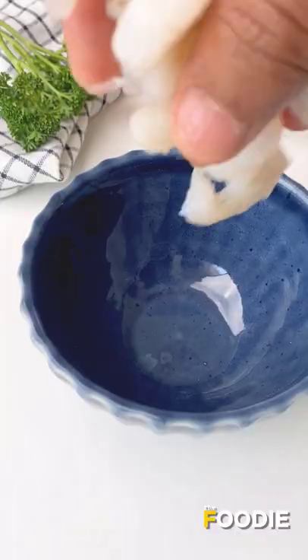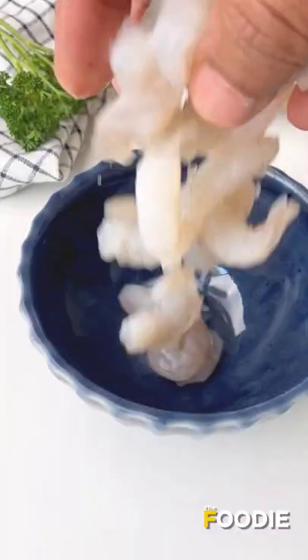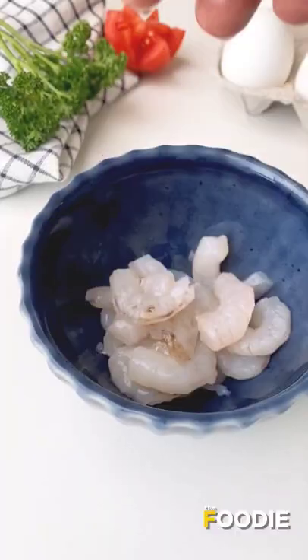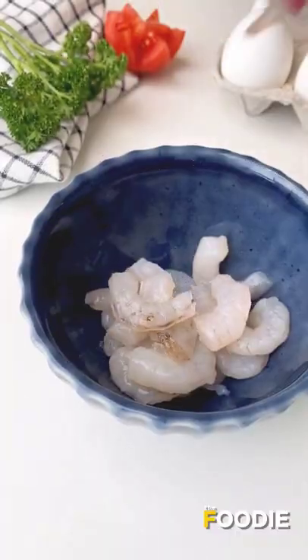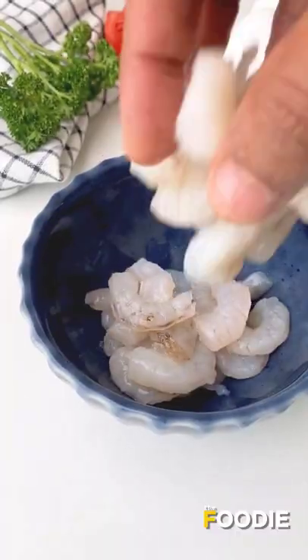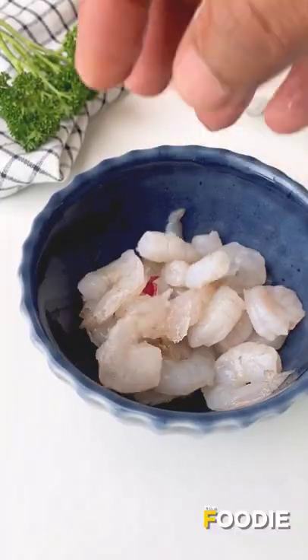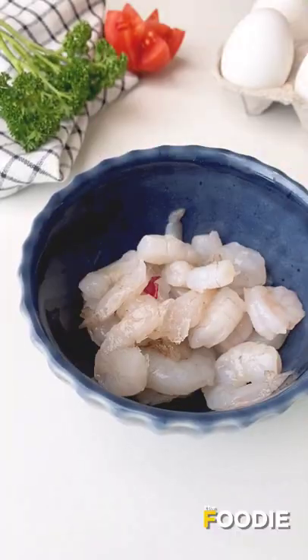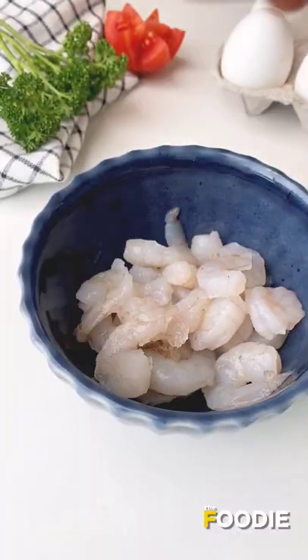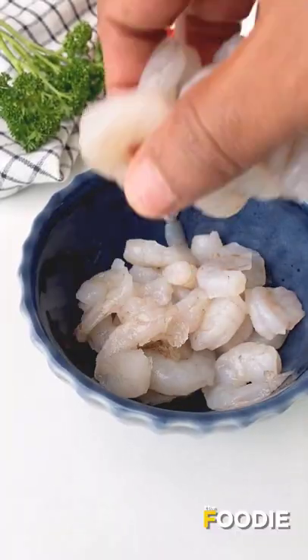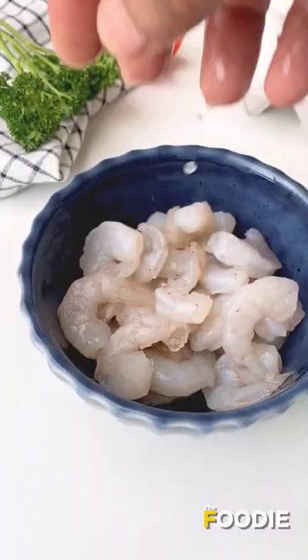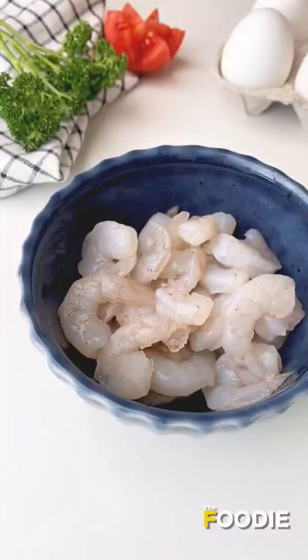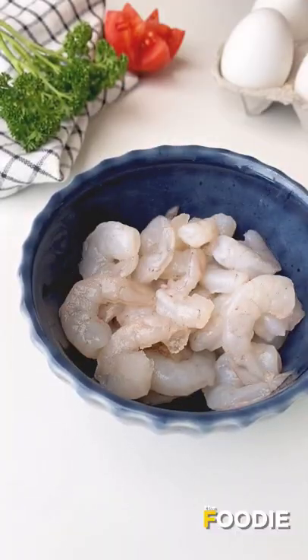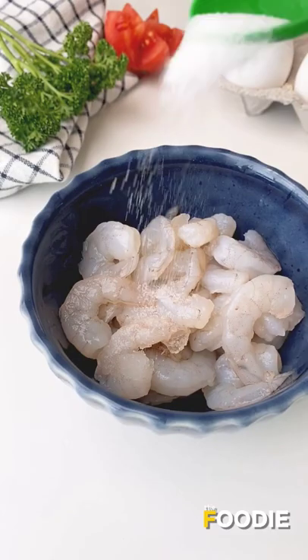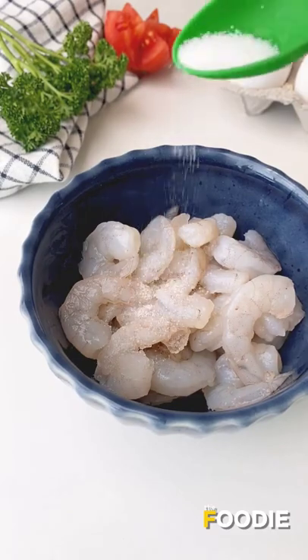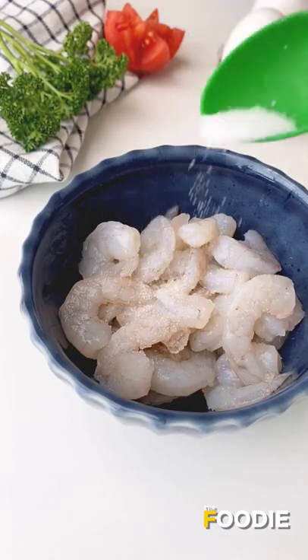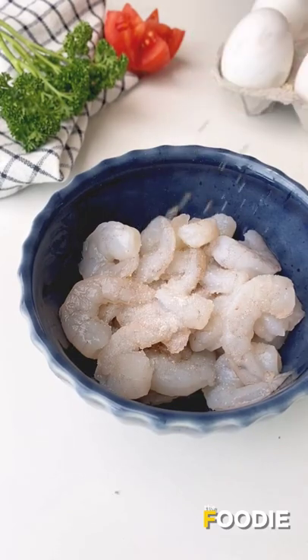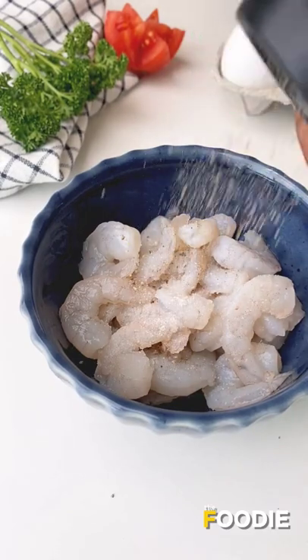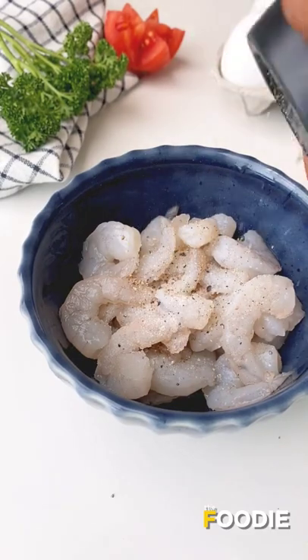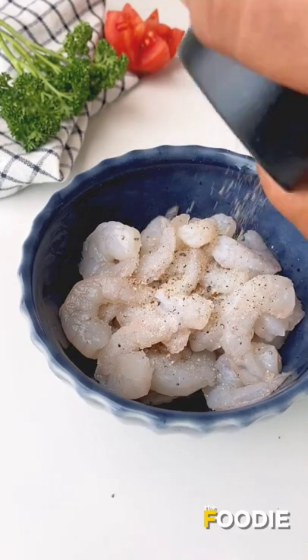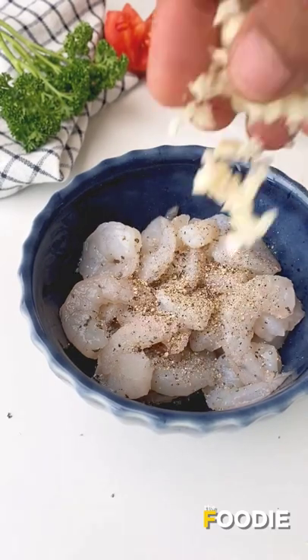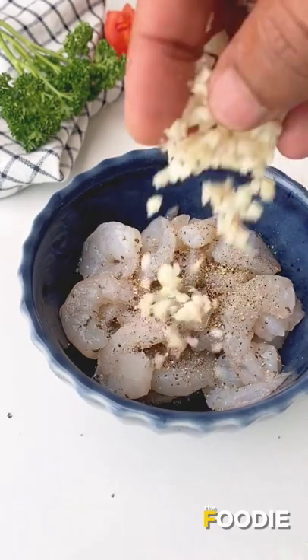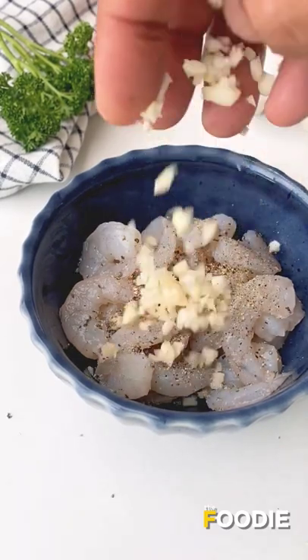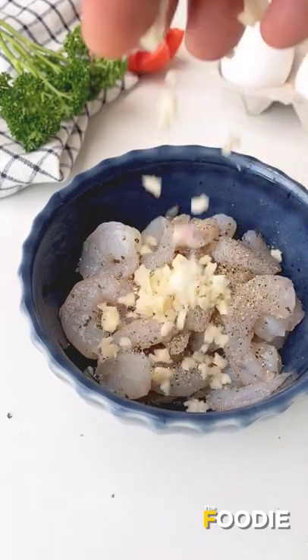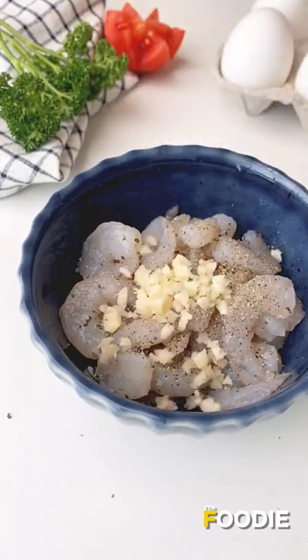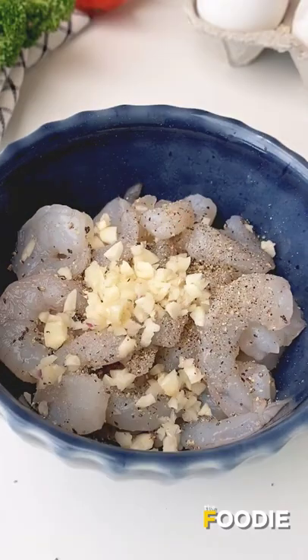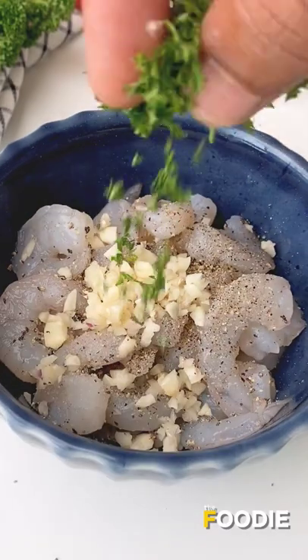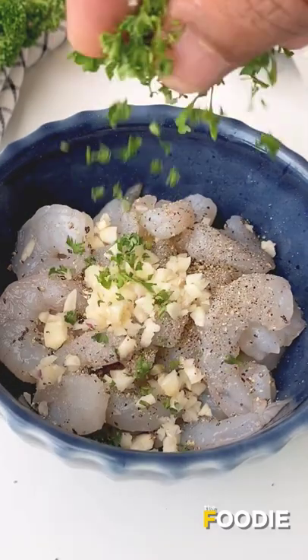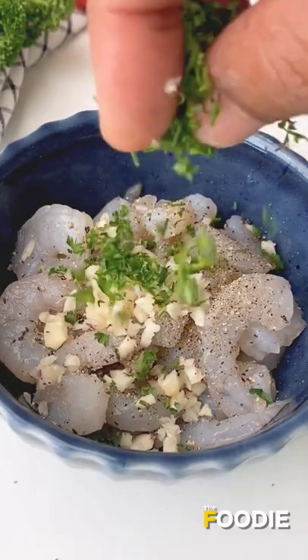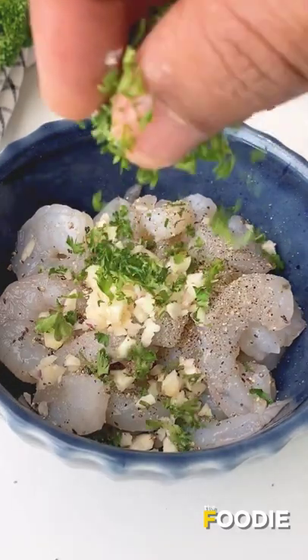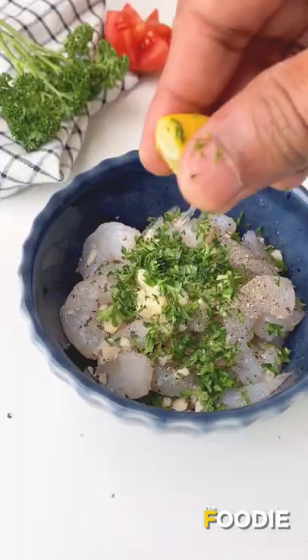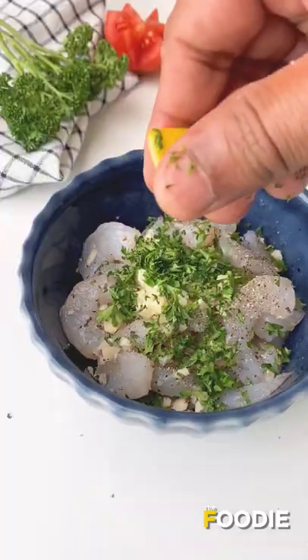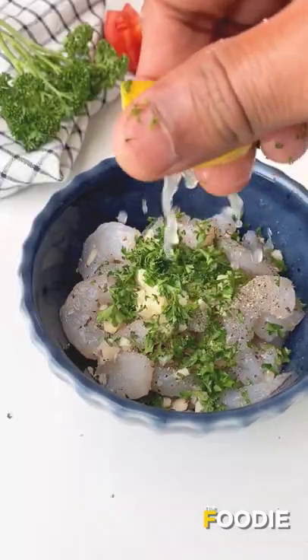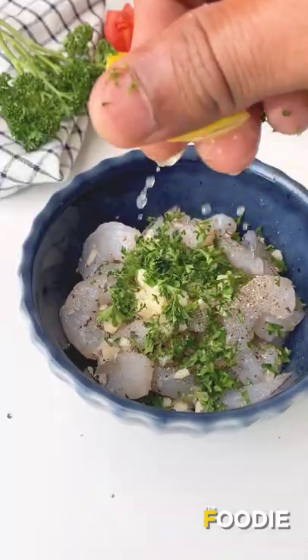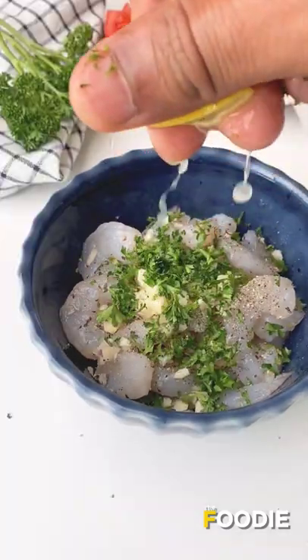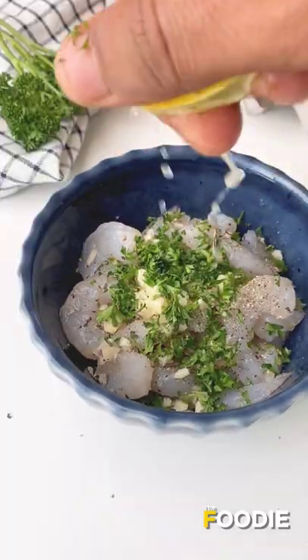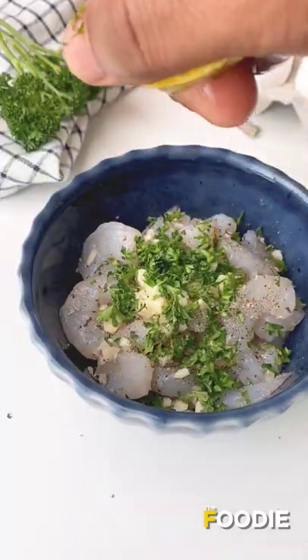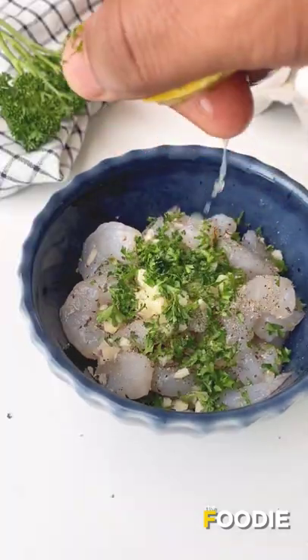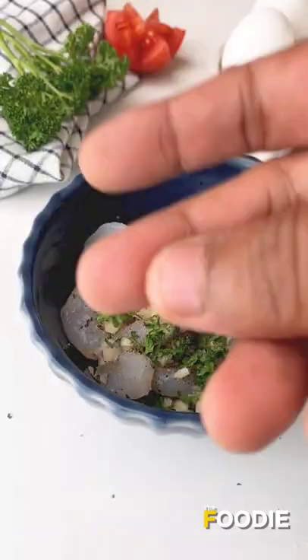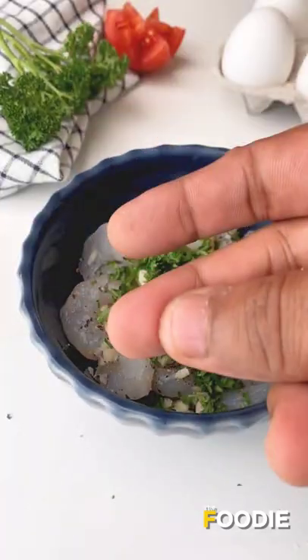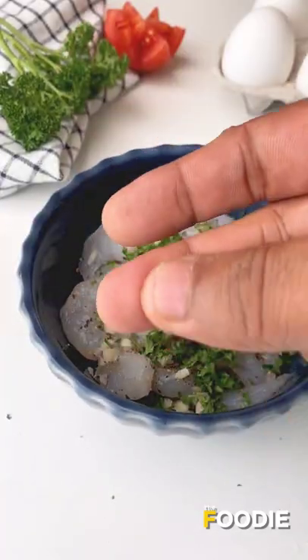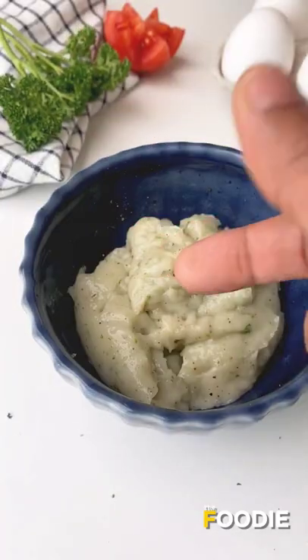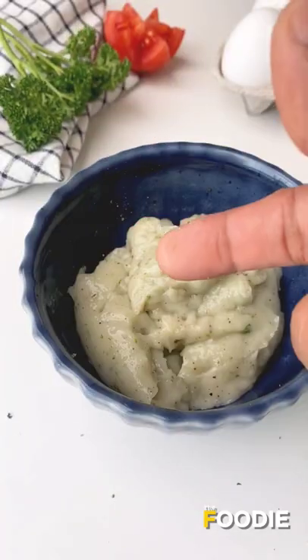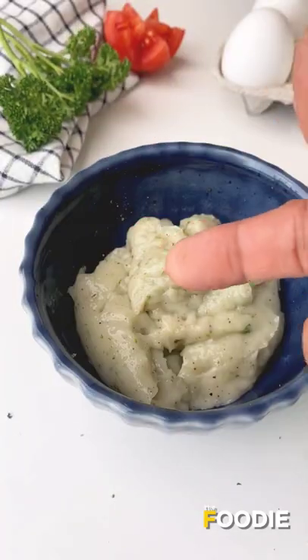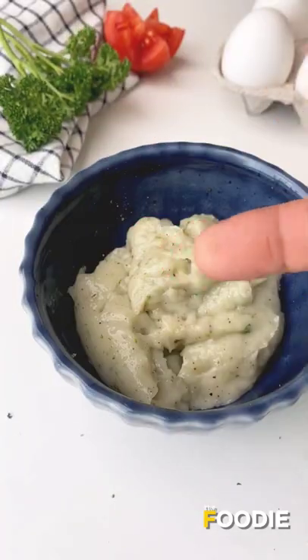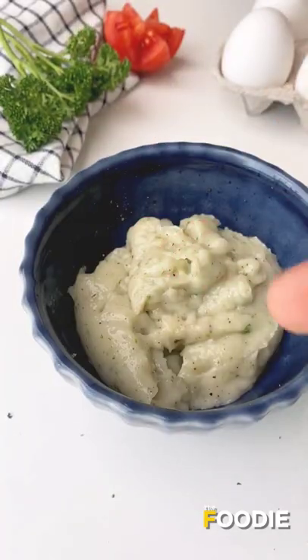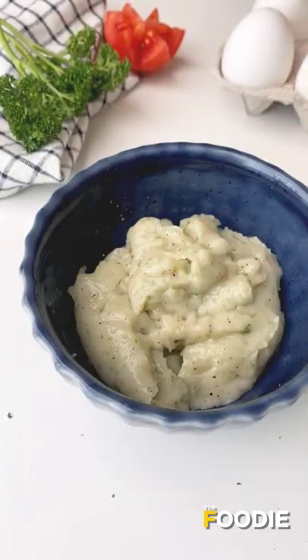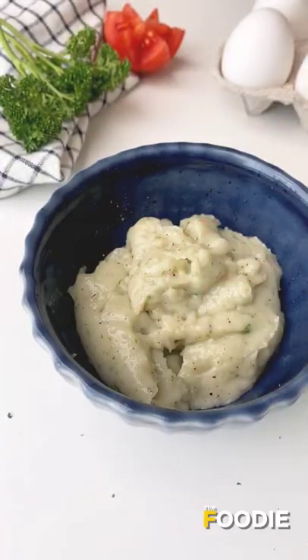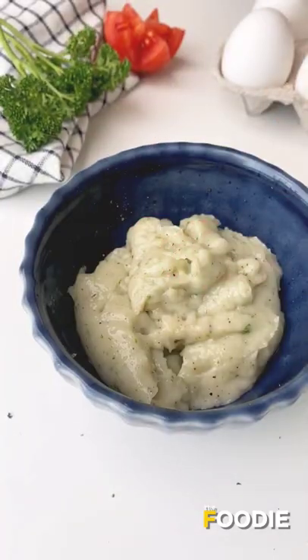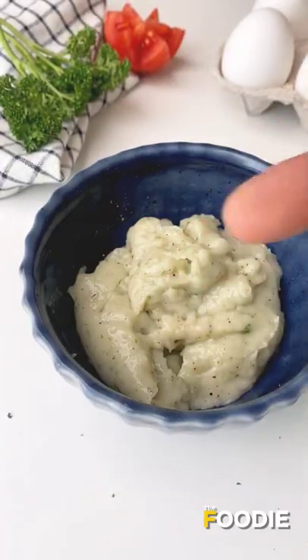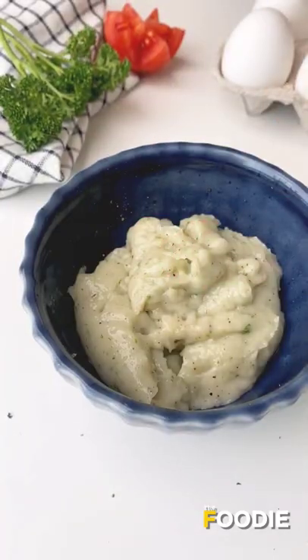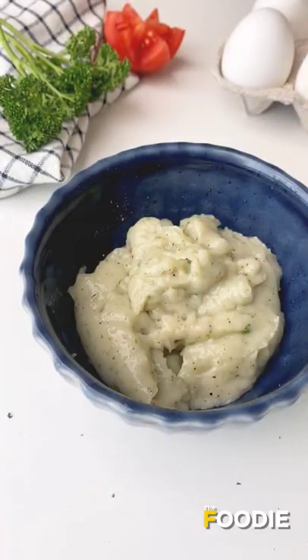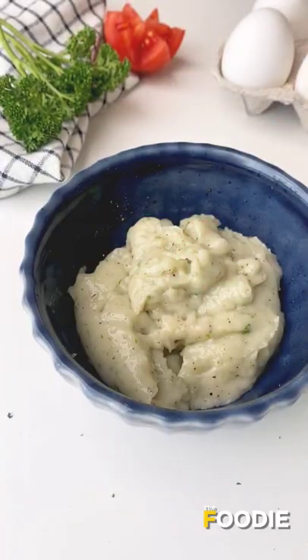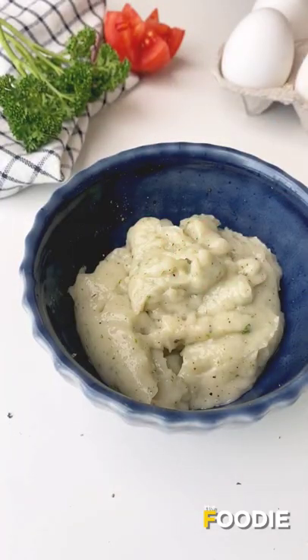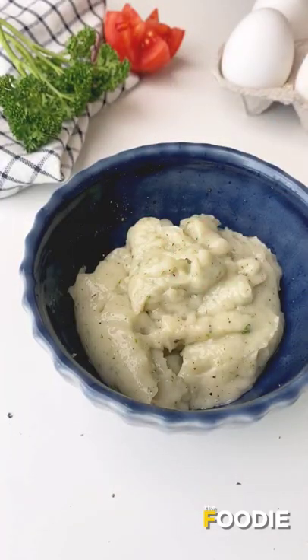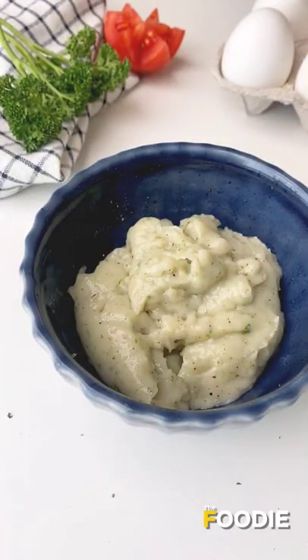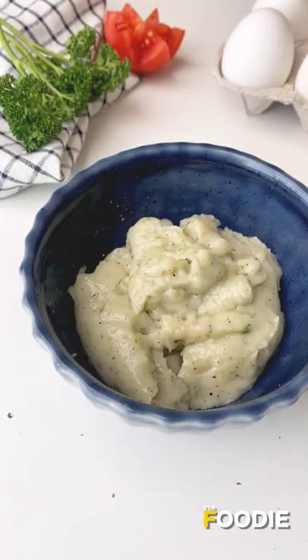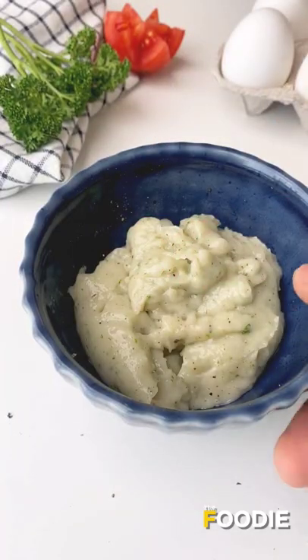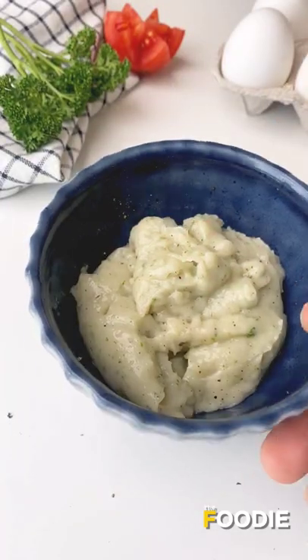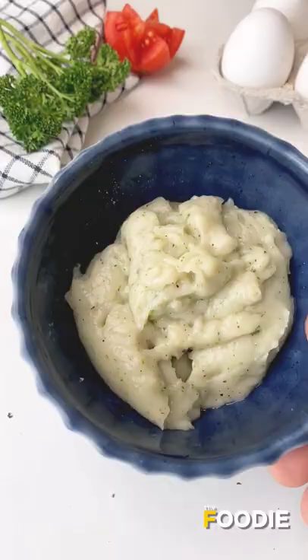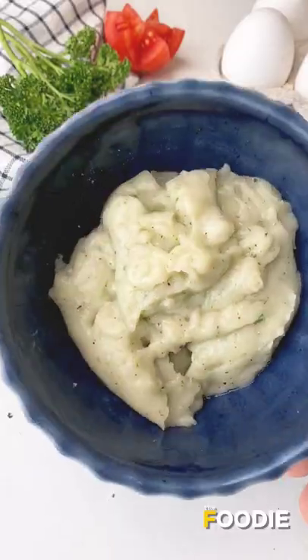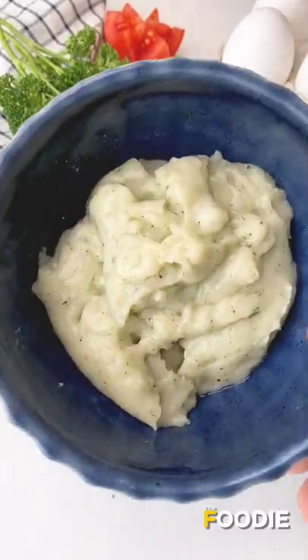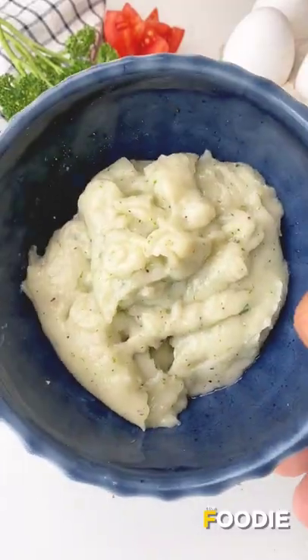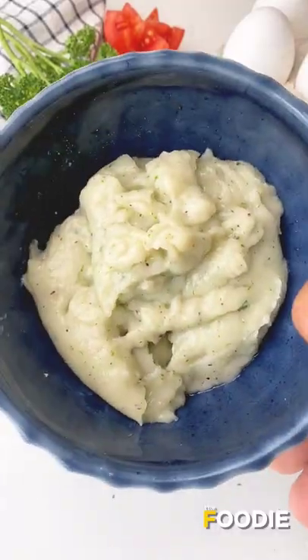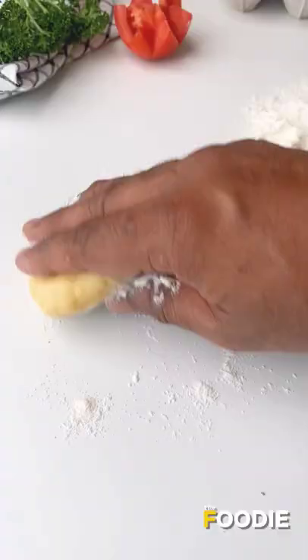For the filling, use some prawns, lamb, pepper, garlic, parsley, and lemon juice, and mix it in the mixer. Transfer this to a piping bag.